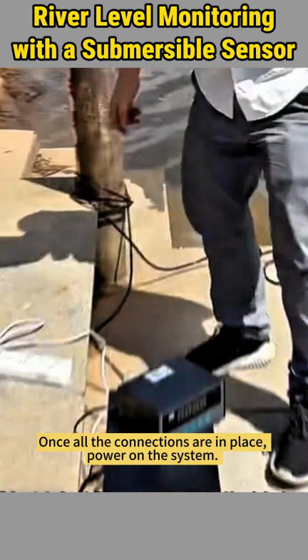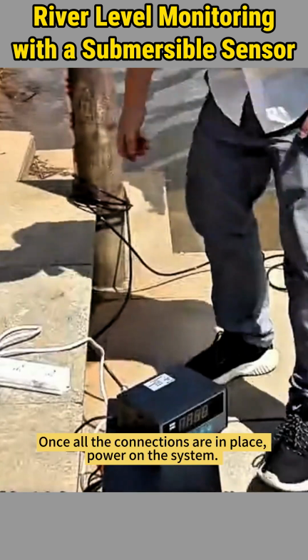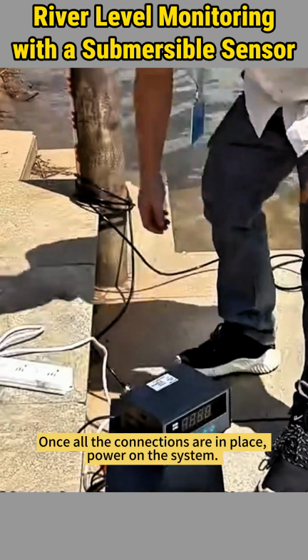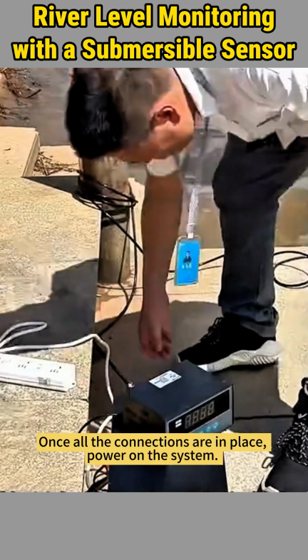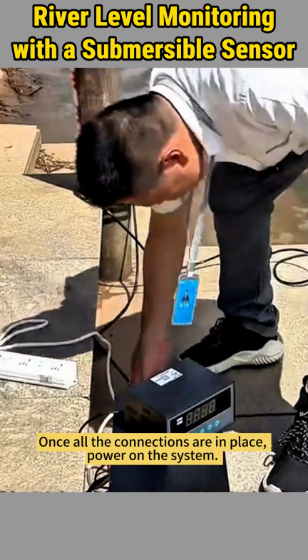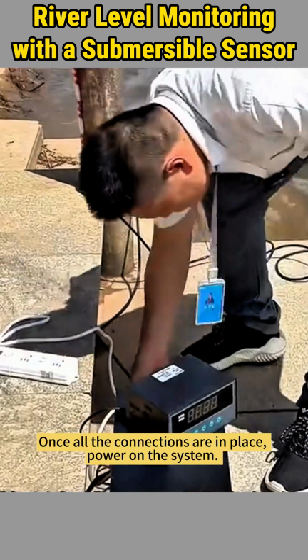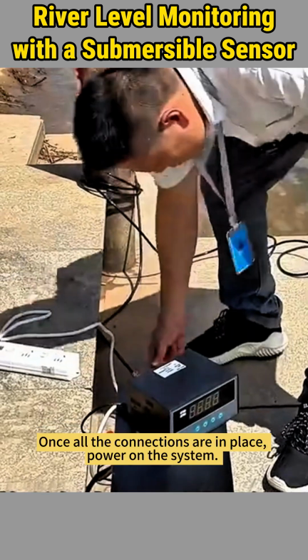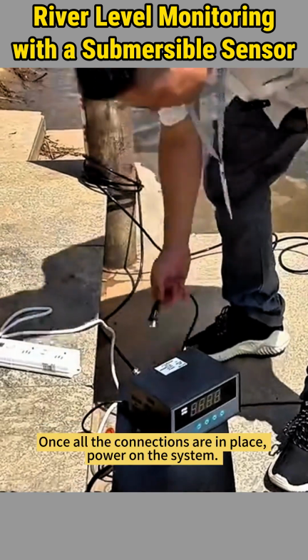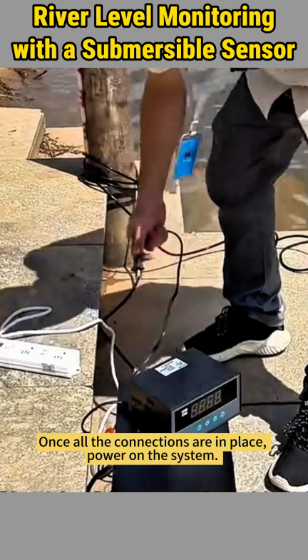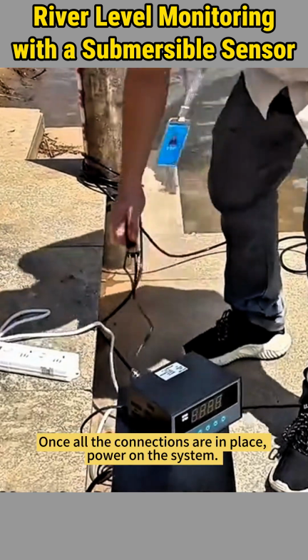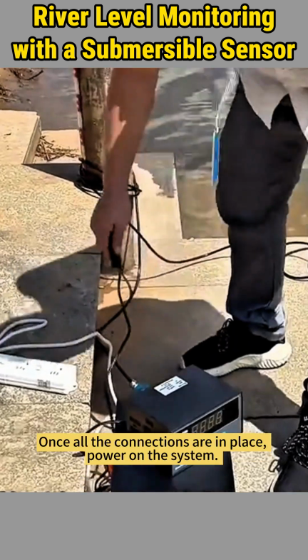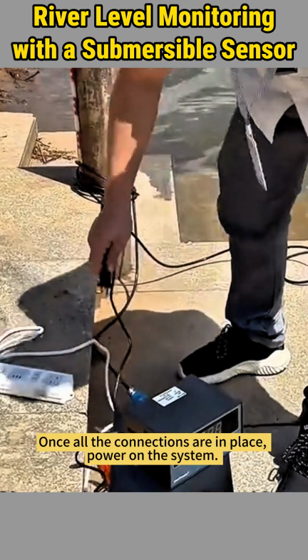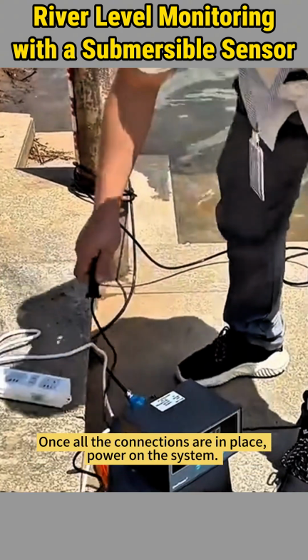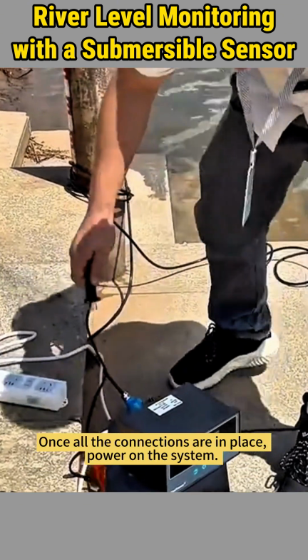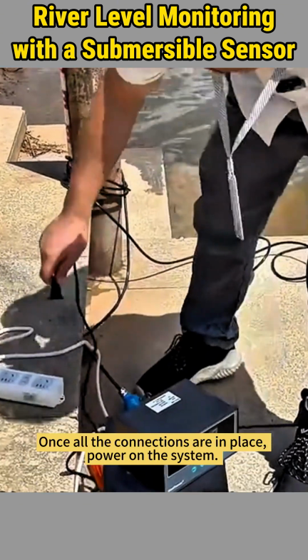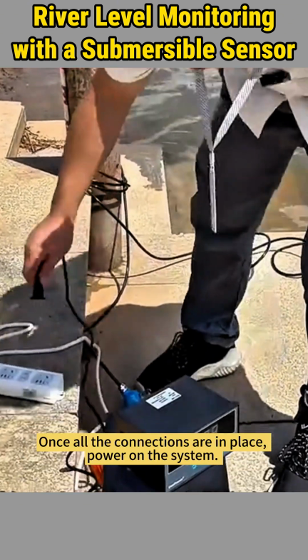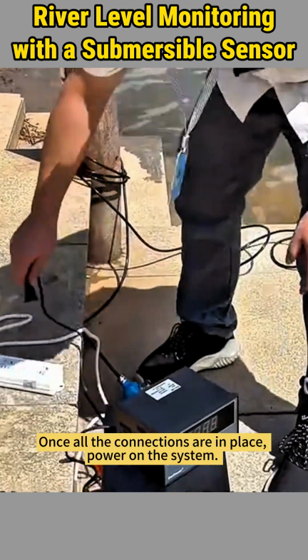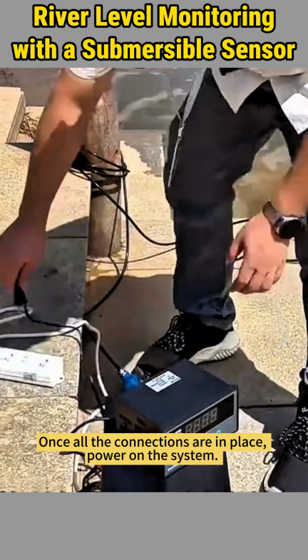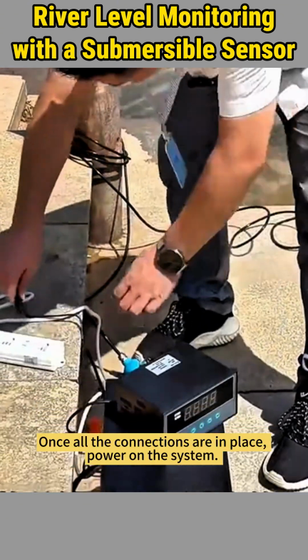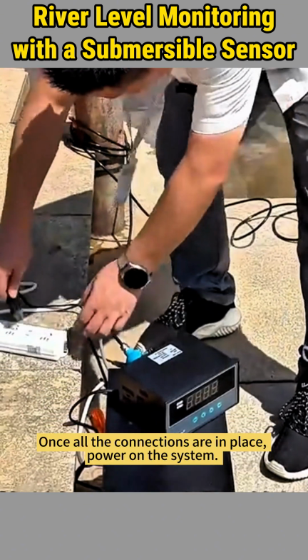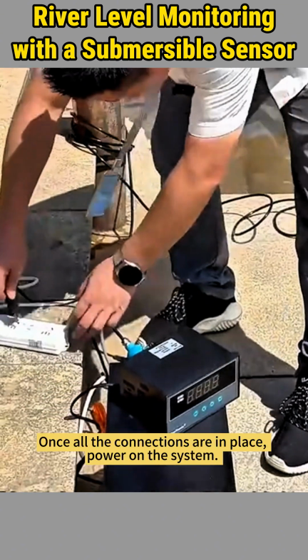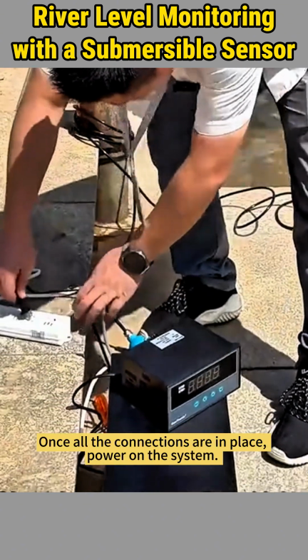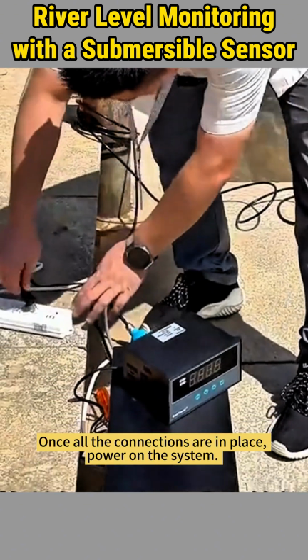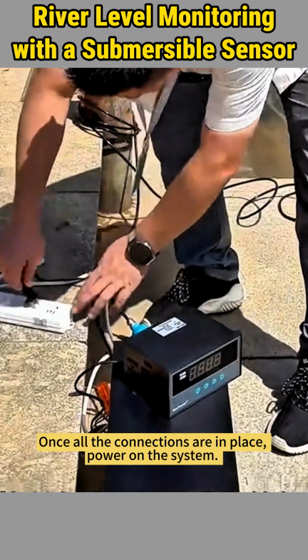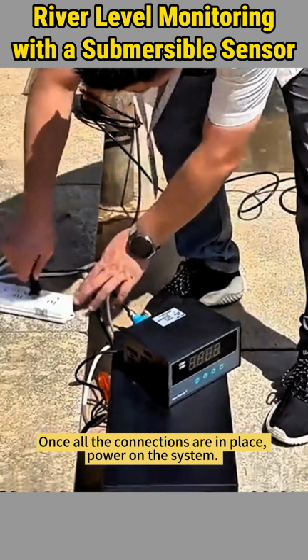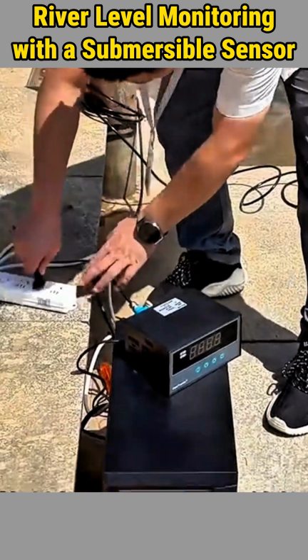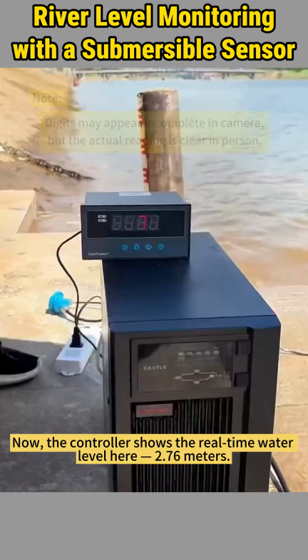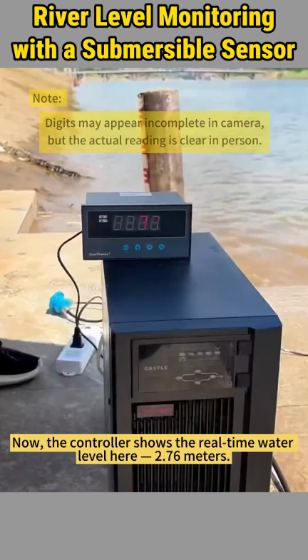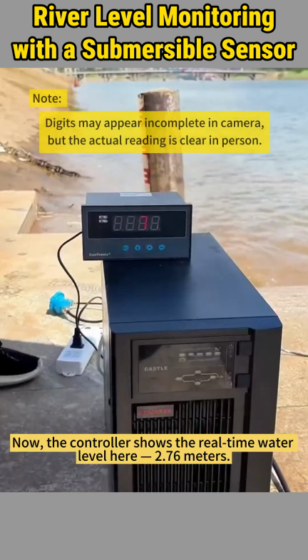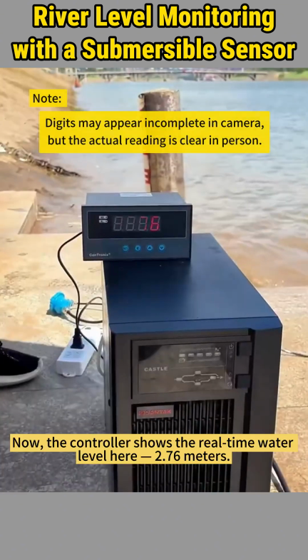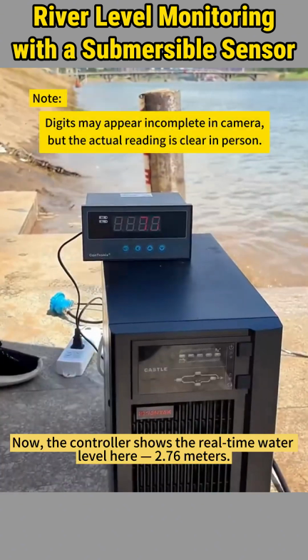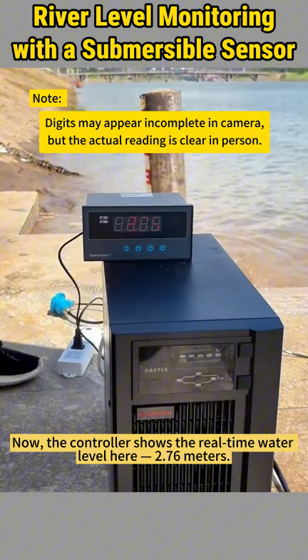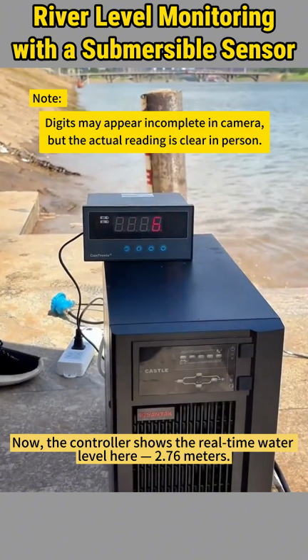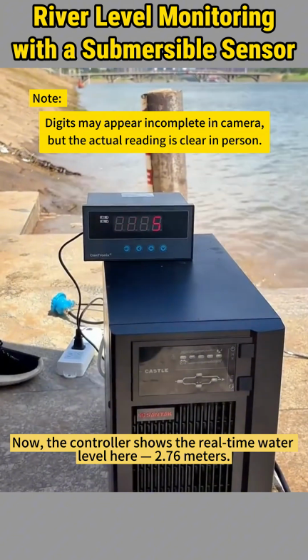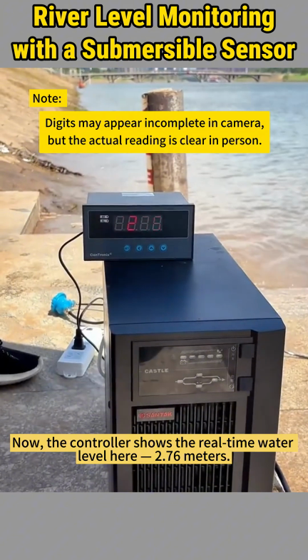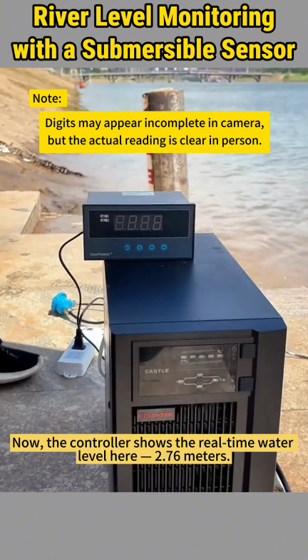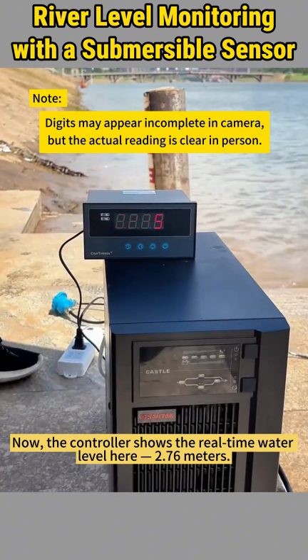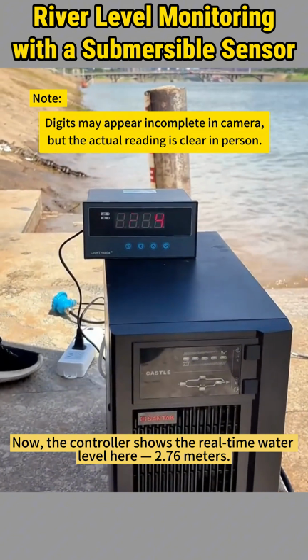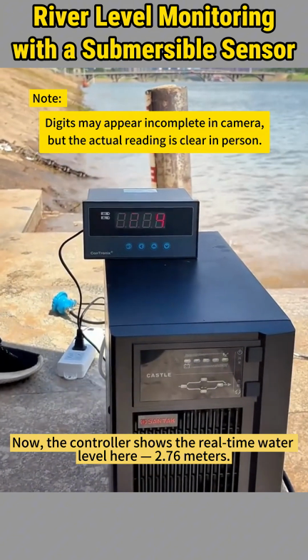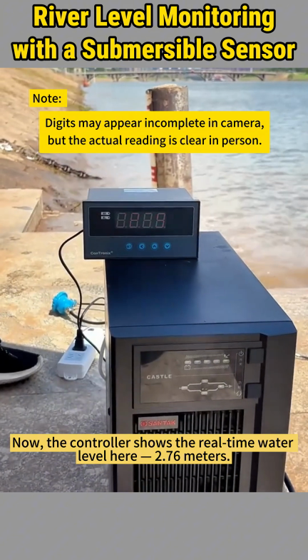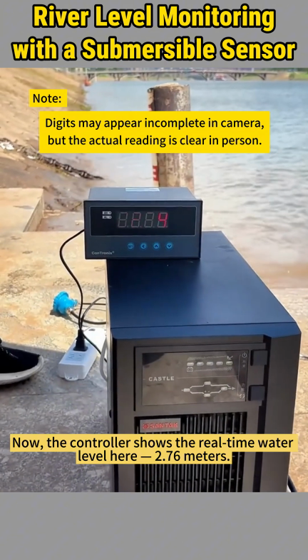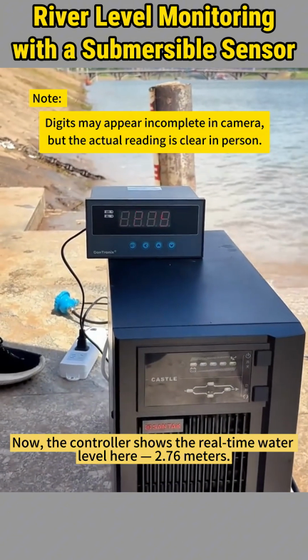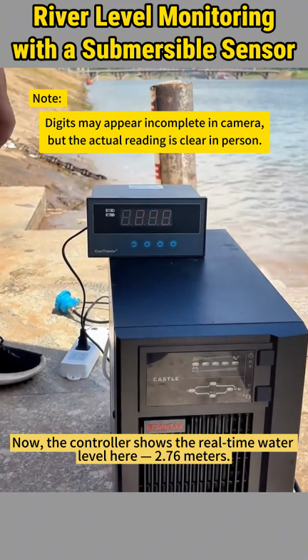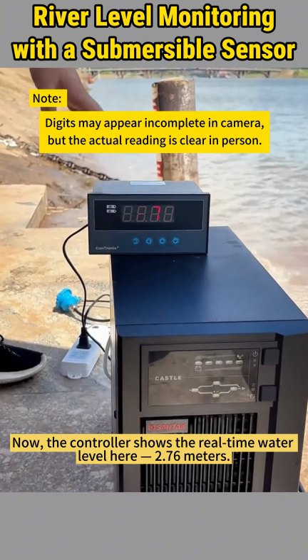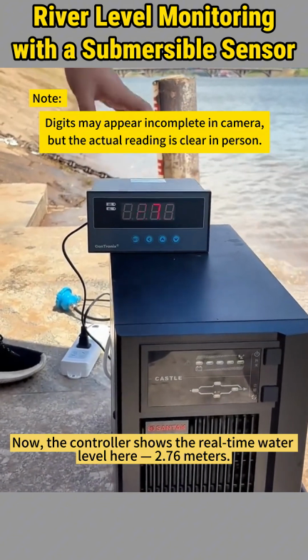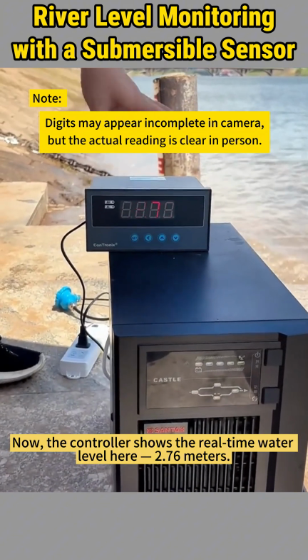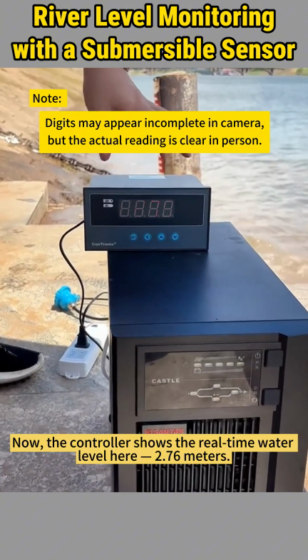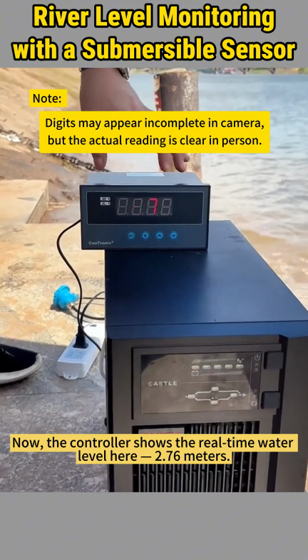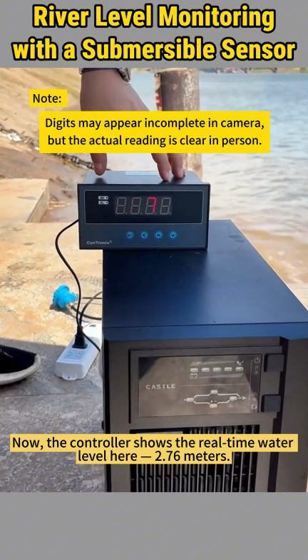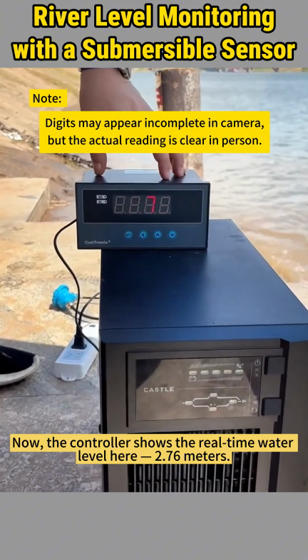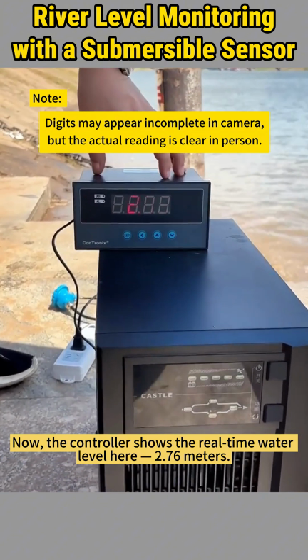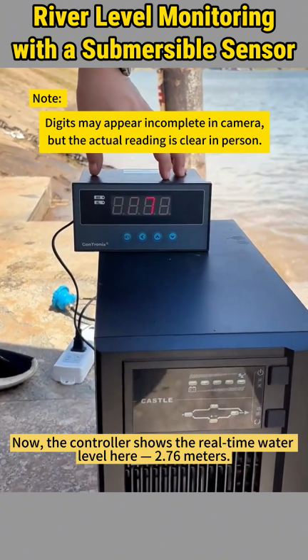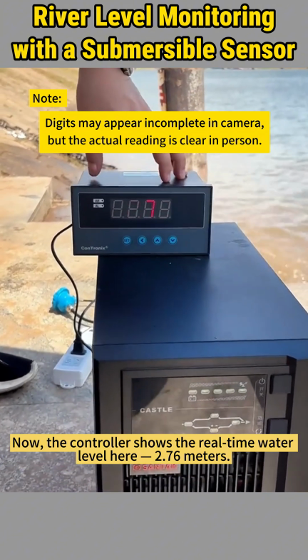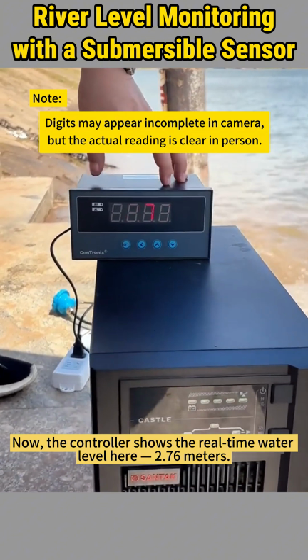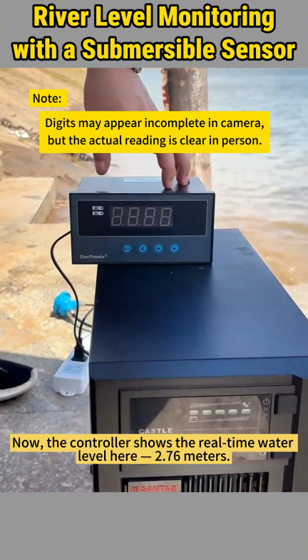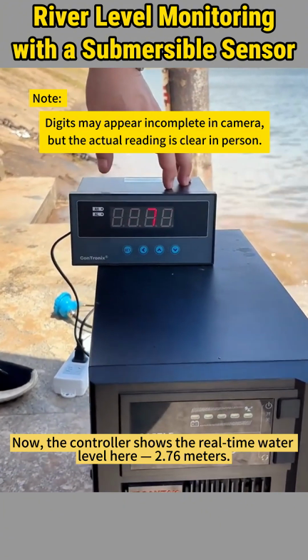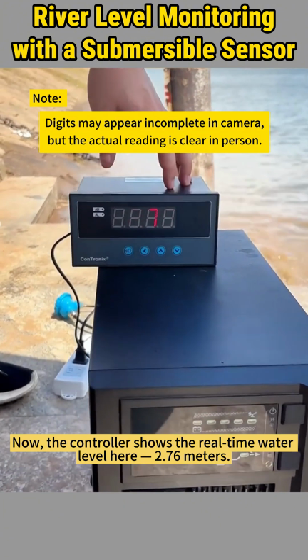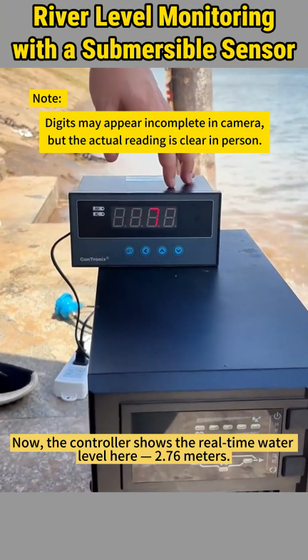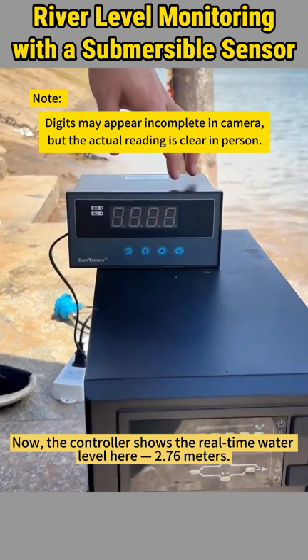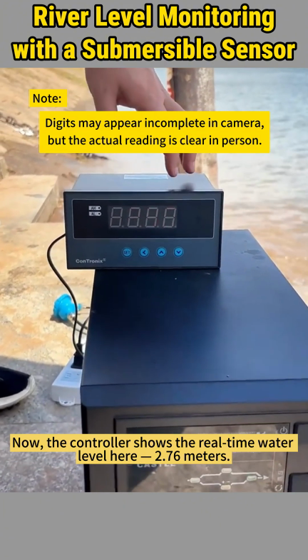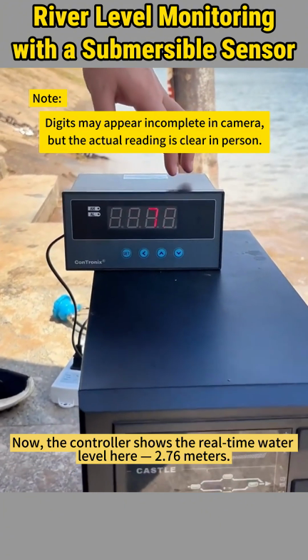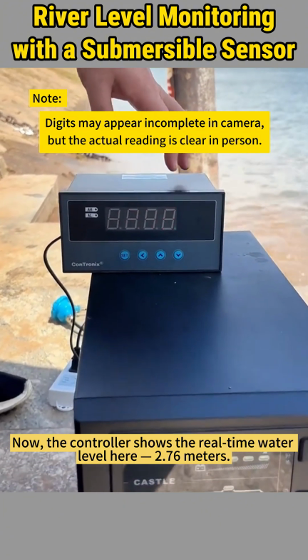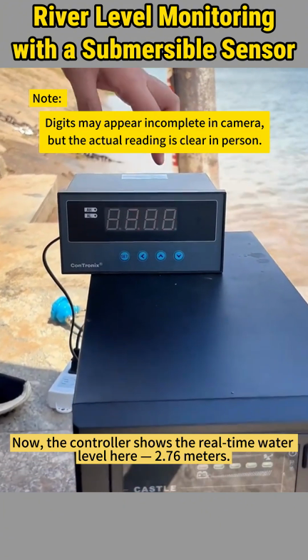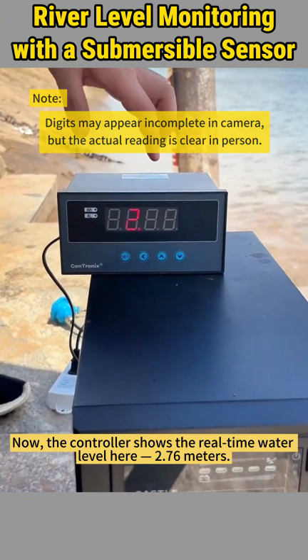Once all the connections are in place, power on the system. The controller now shows the real-time water level: 2.76 meters.